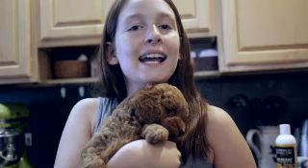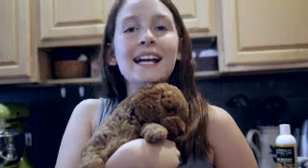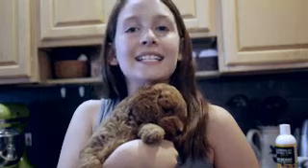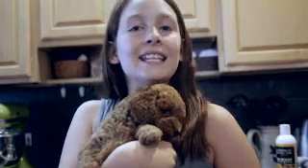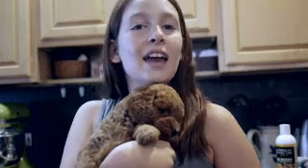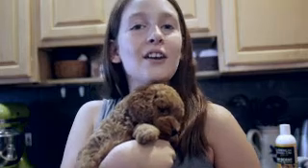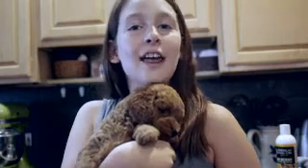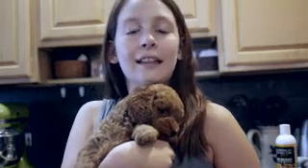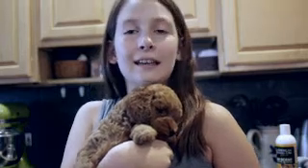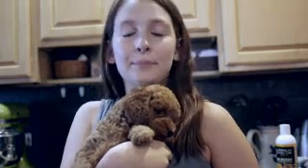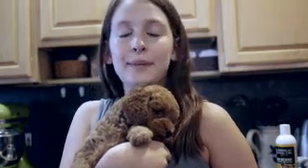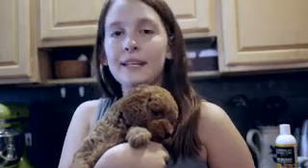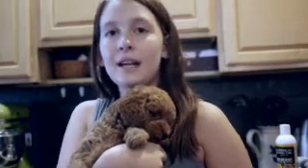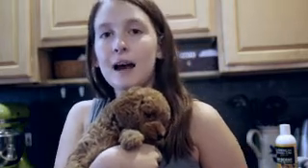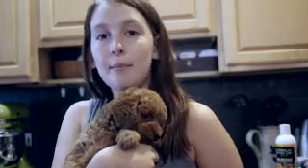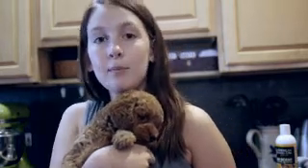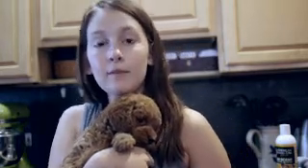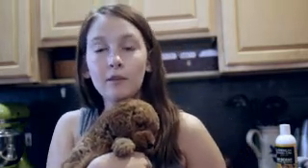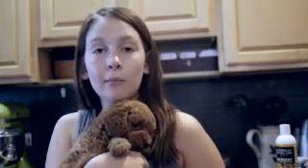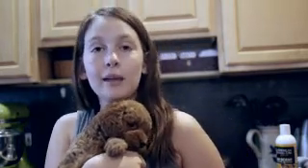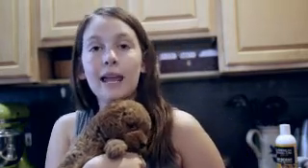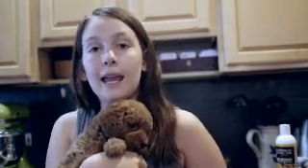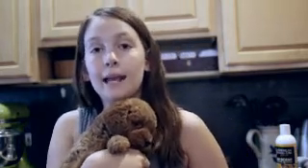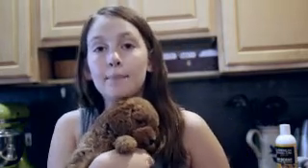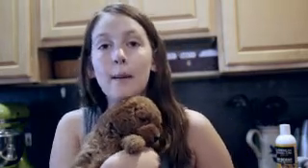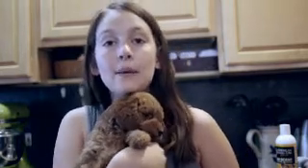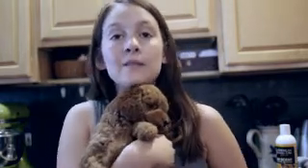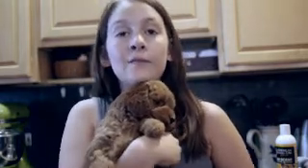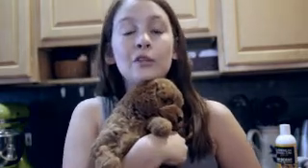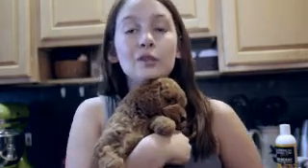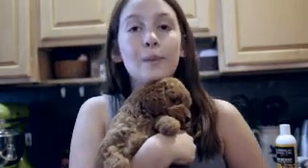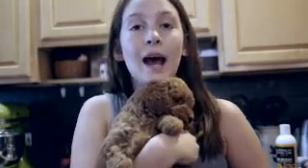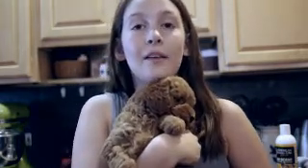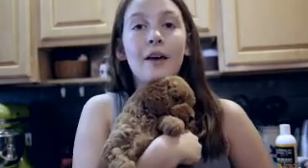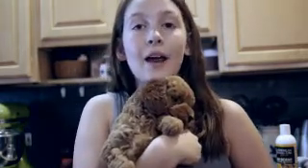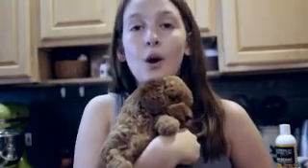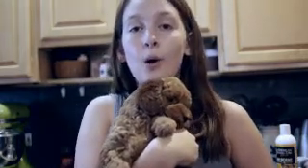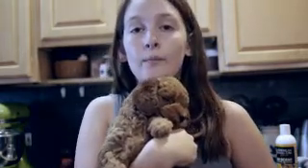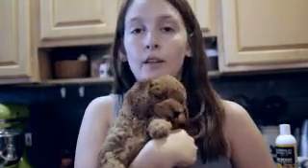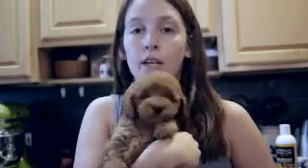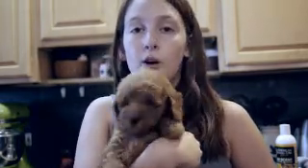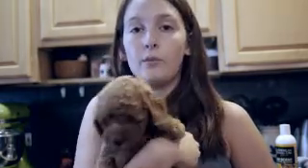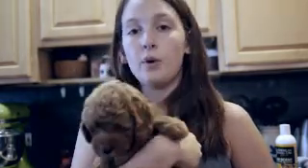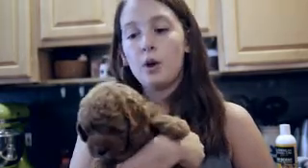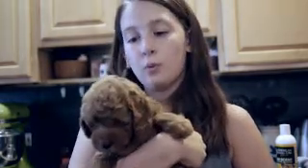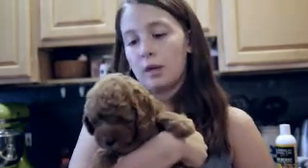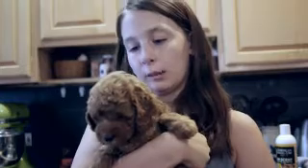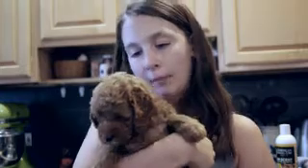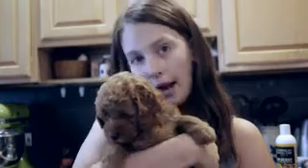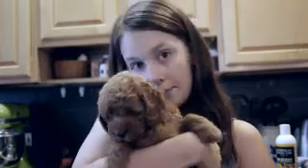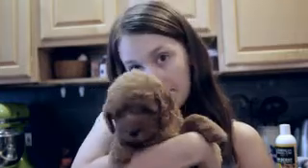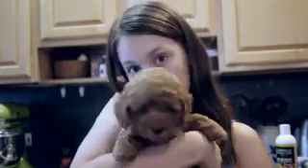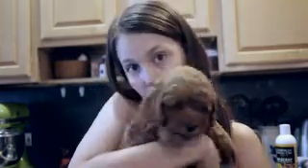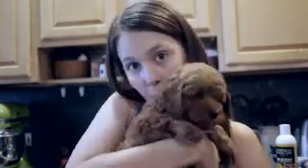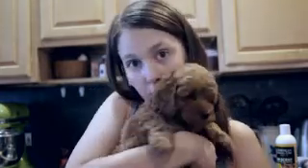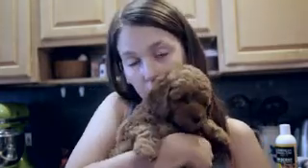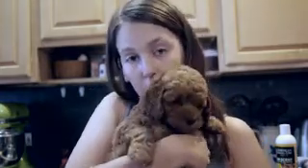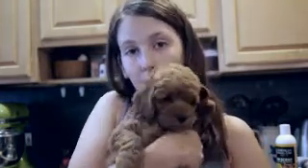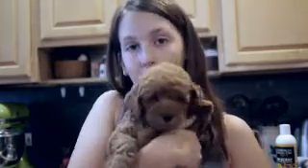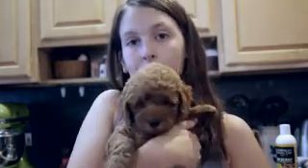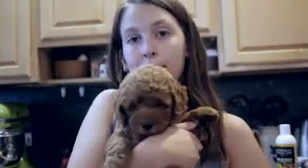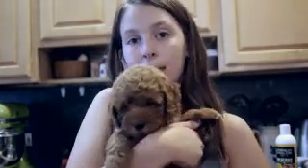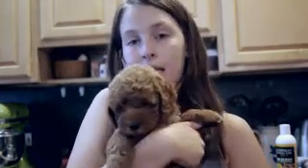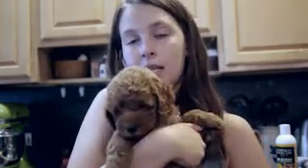Hey guys, today on Ellie and Bean, I'm going to be filming a puppy's first bath at home video with my mini golden doodle puppy, Bean.